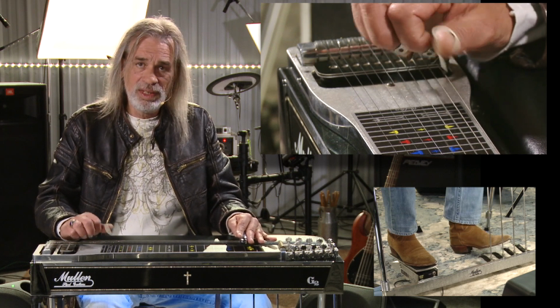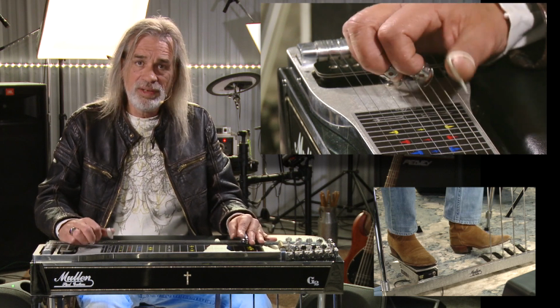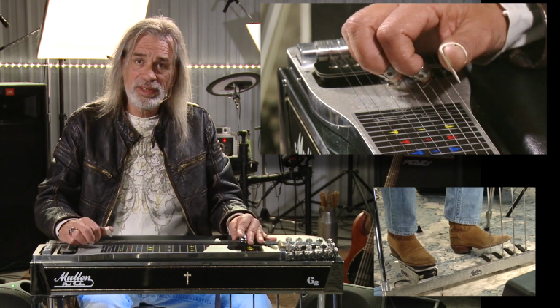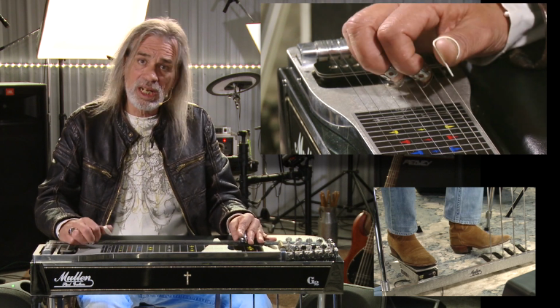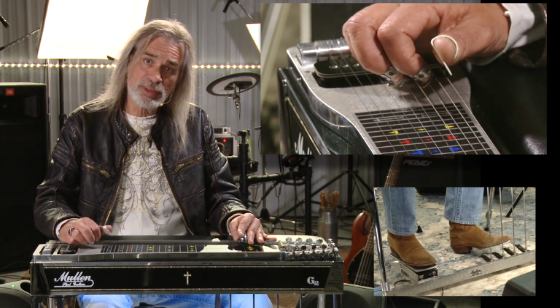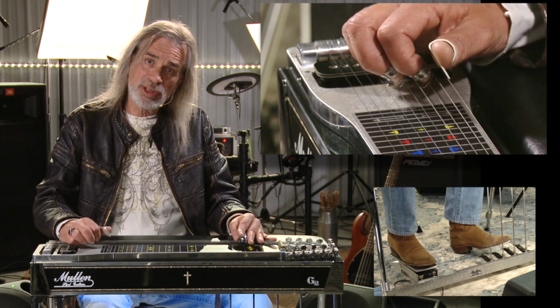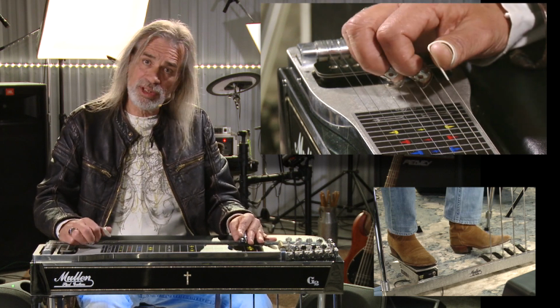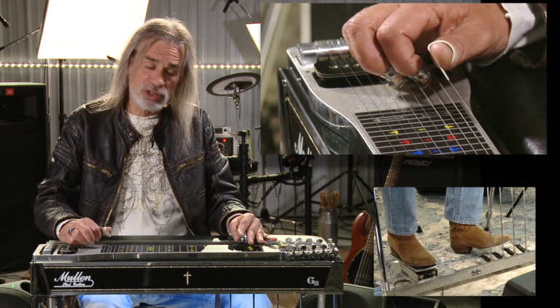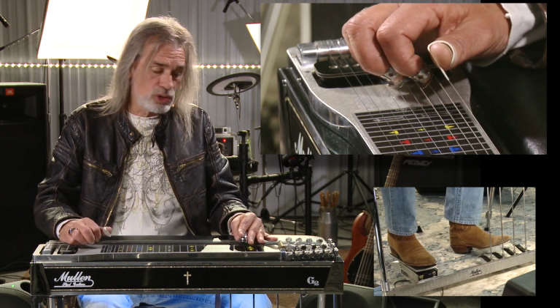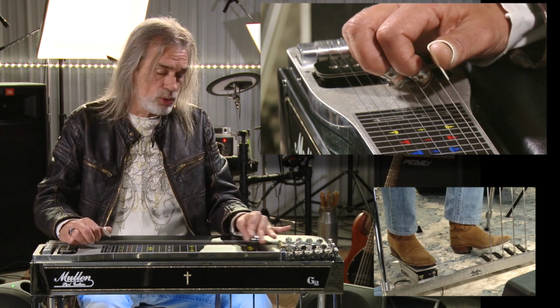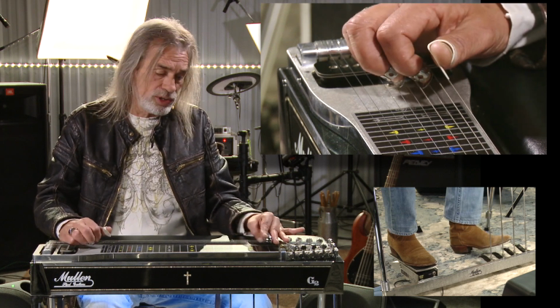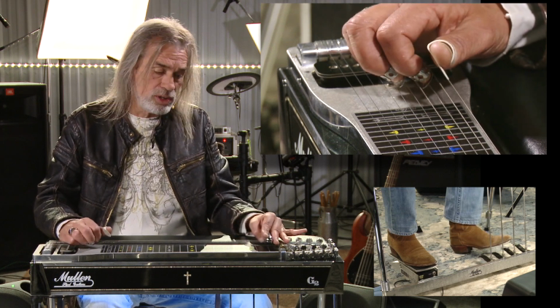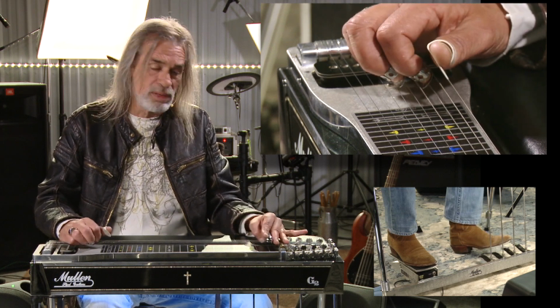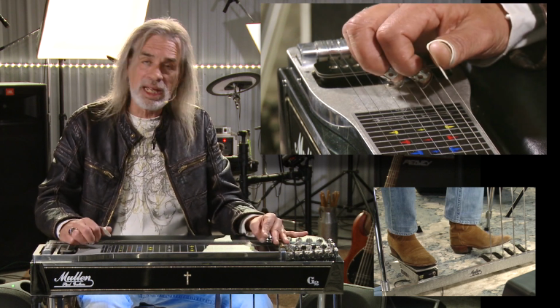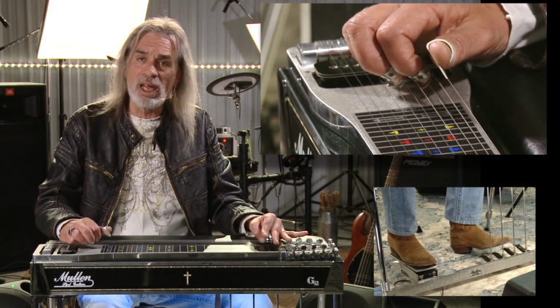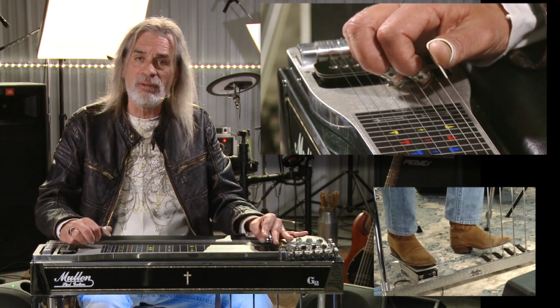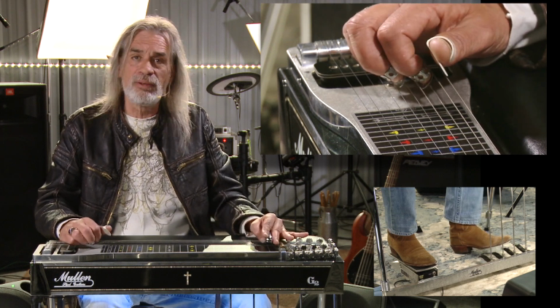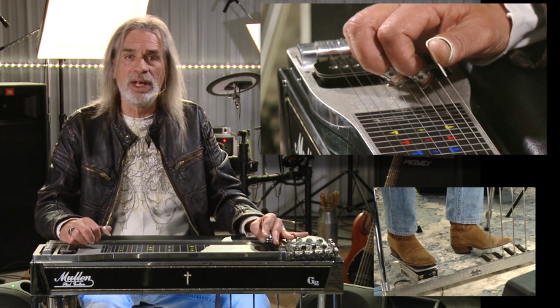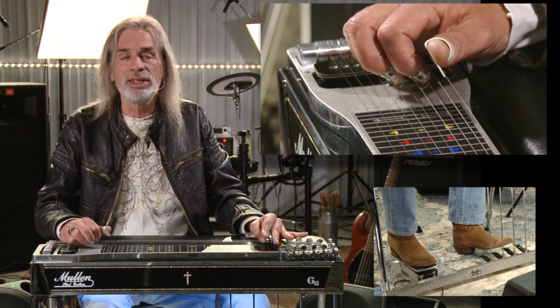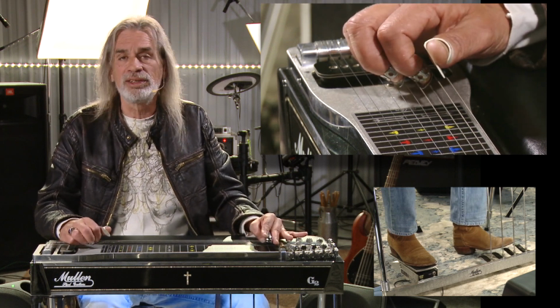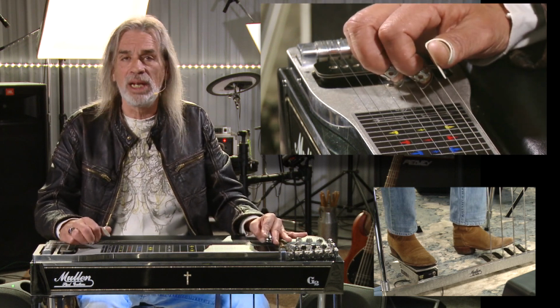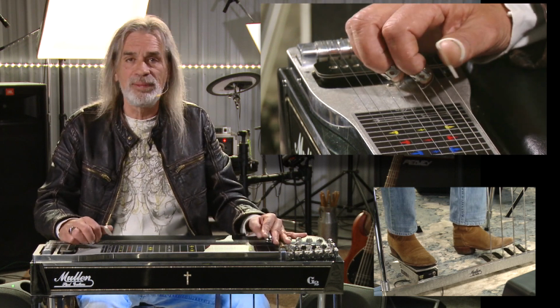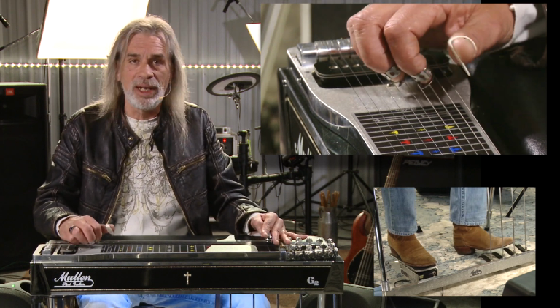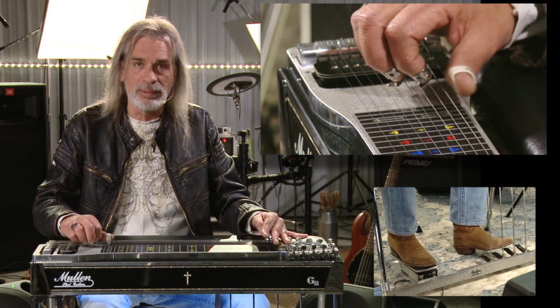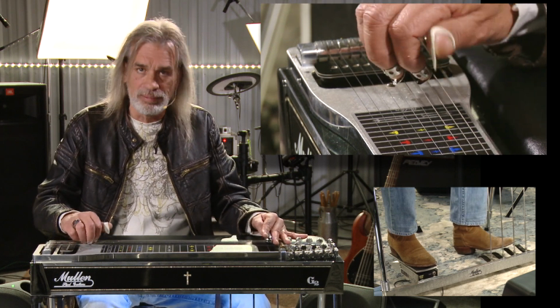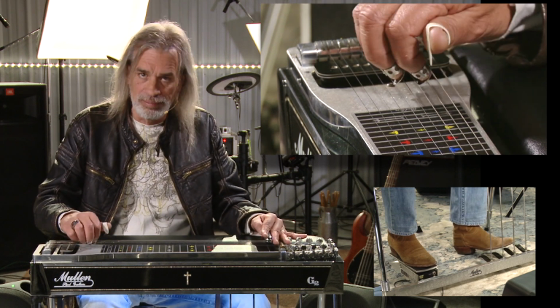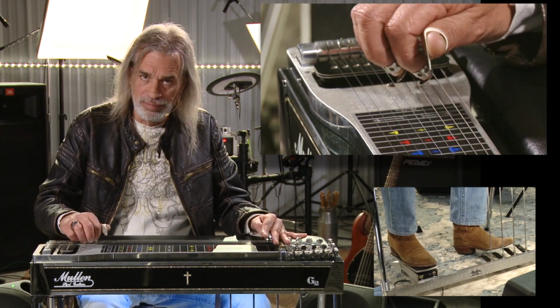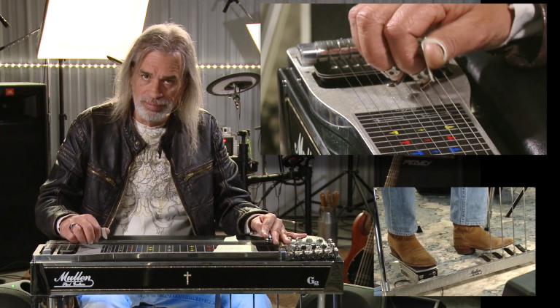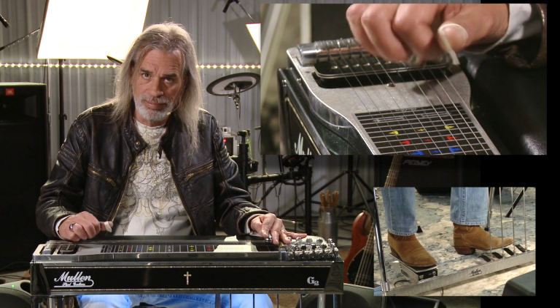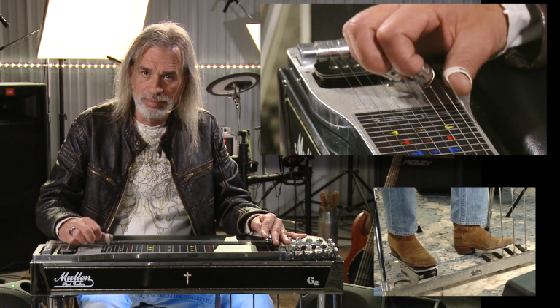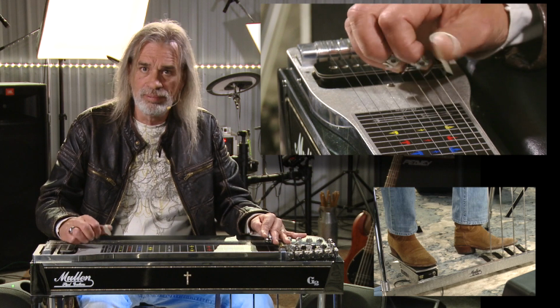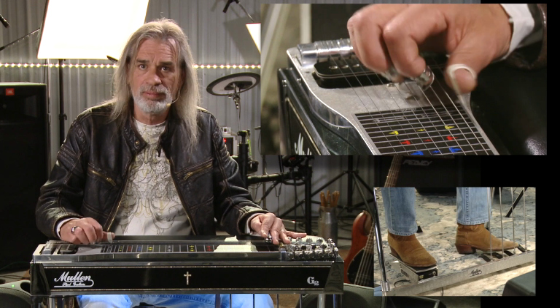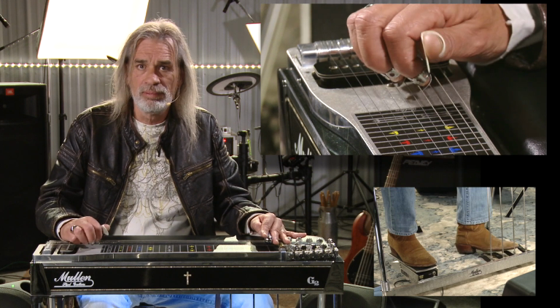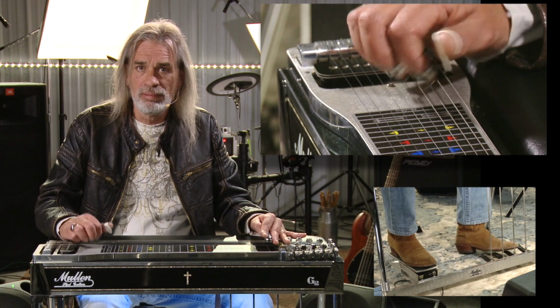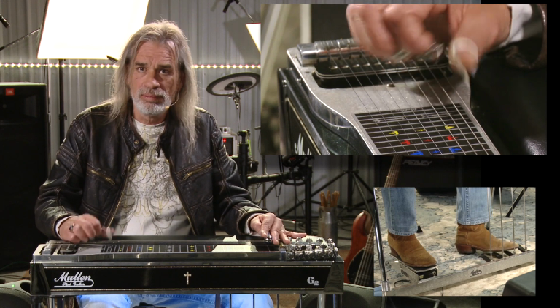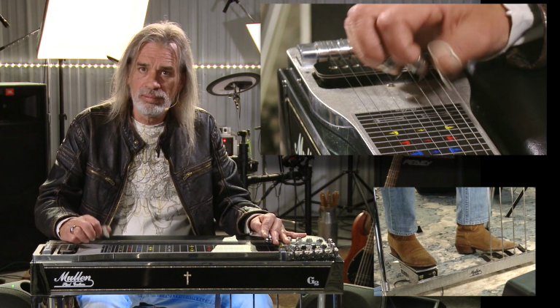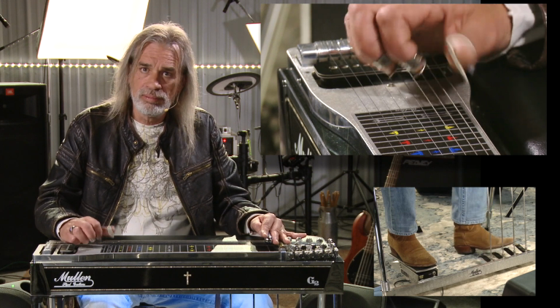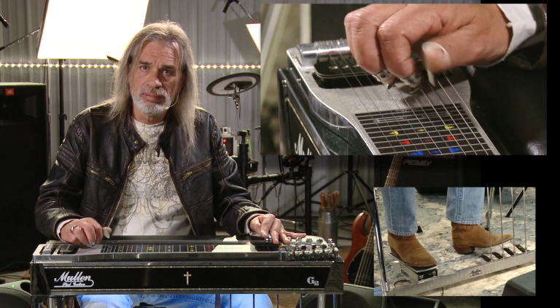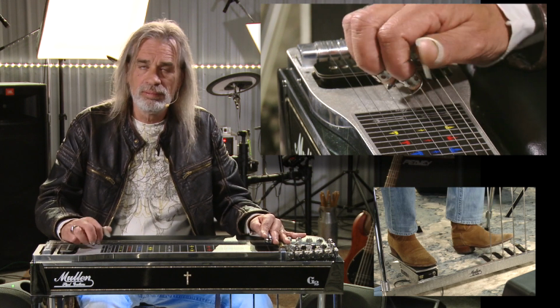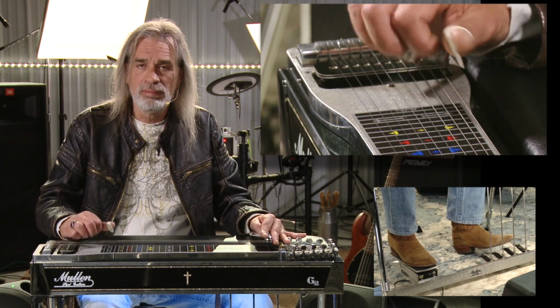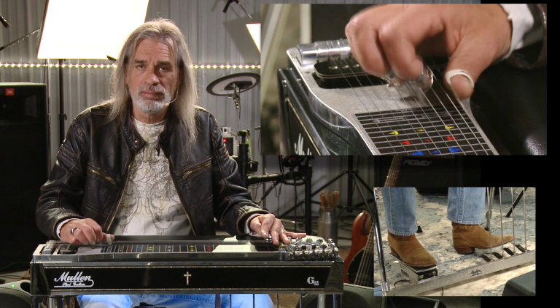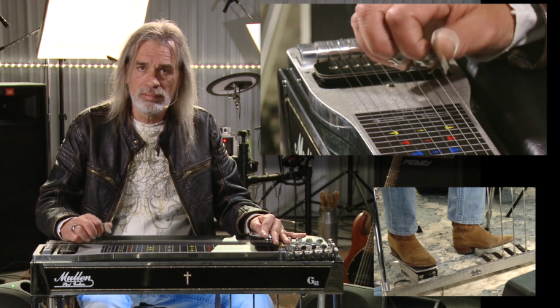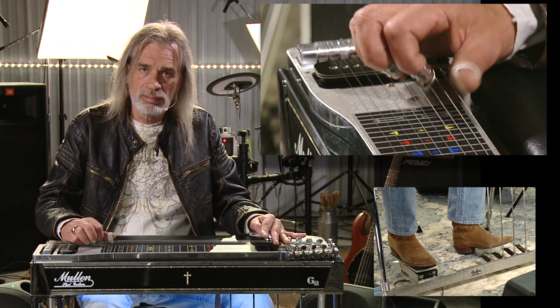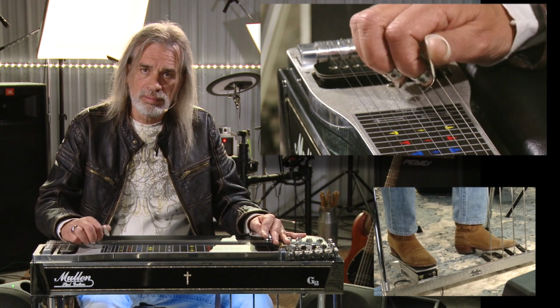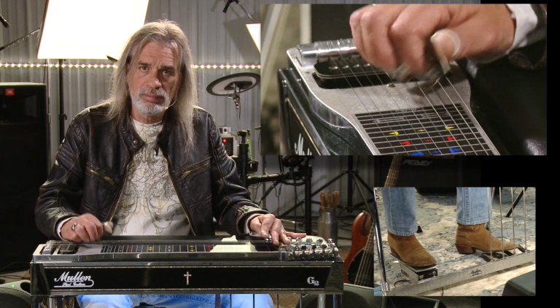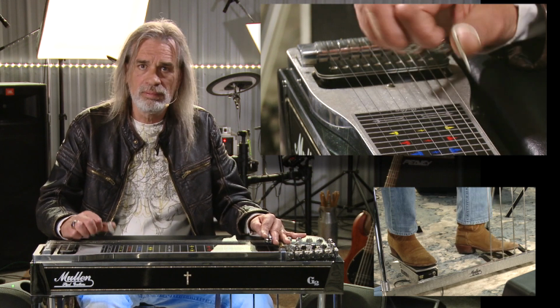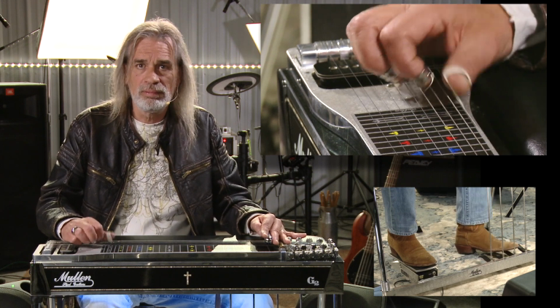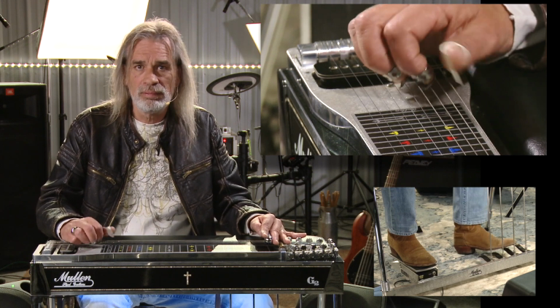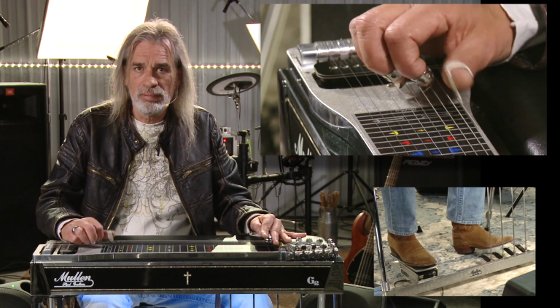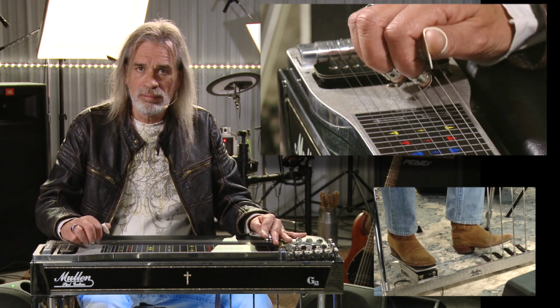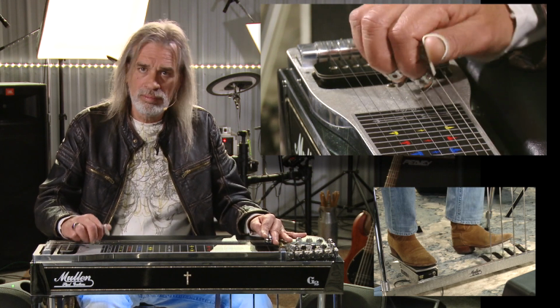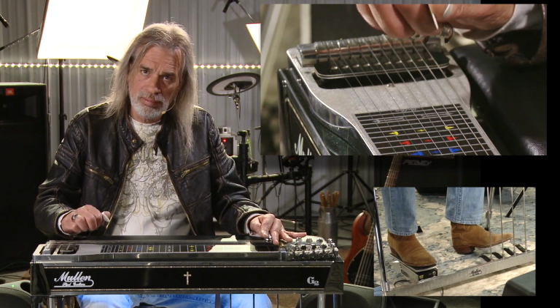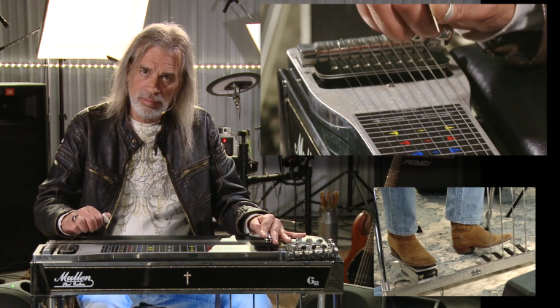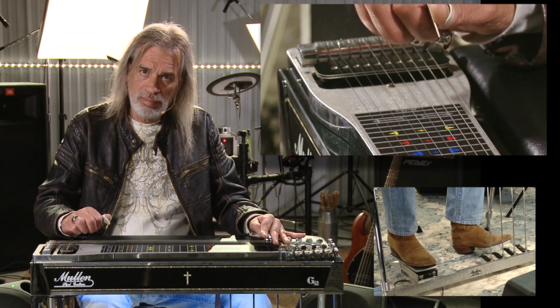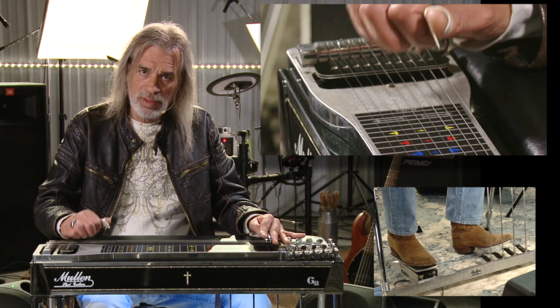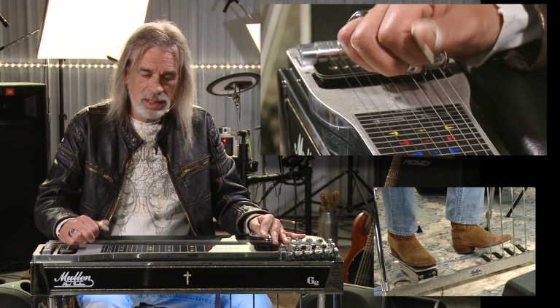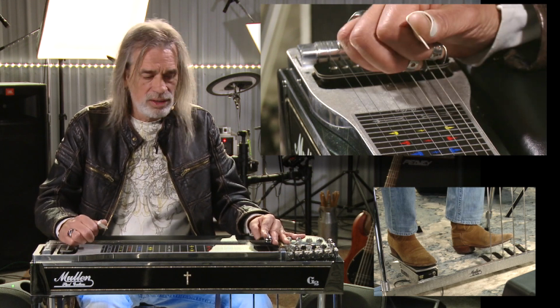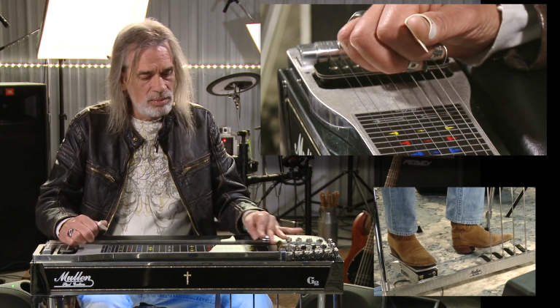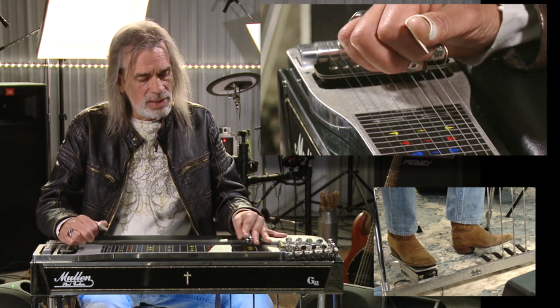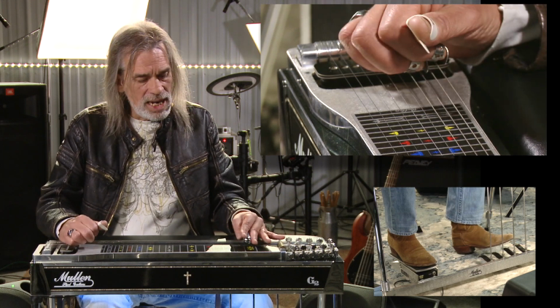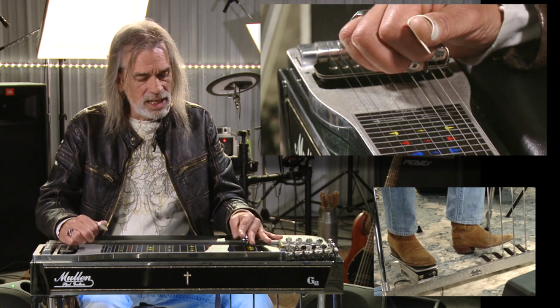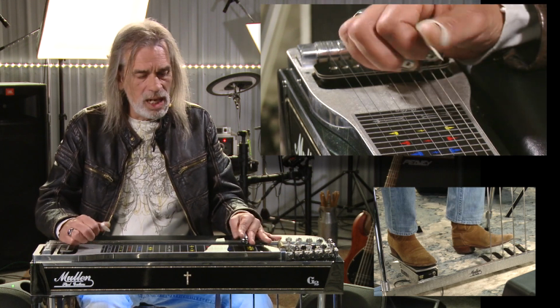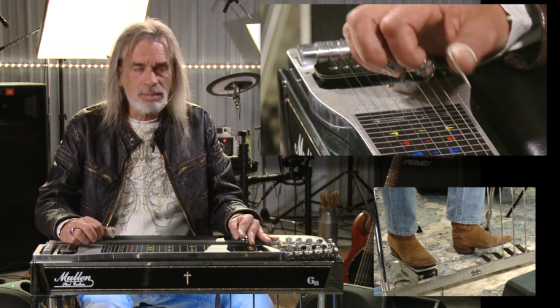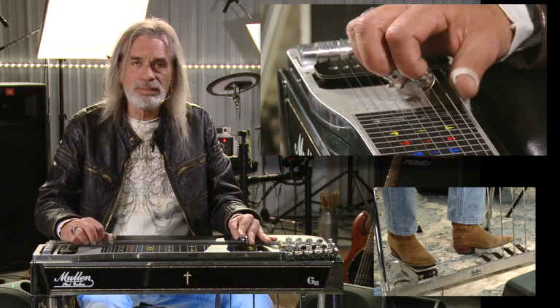And I'm just going to my F fret, same thing, and then back up.